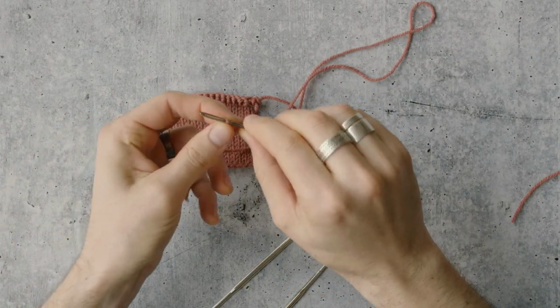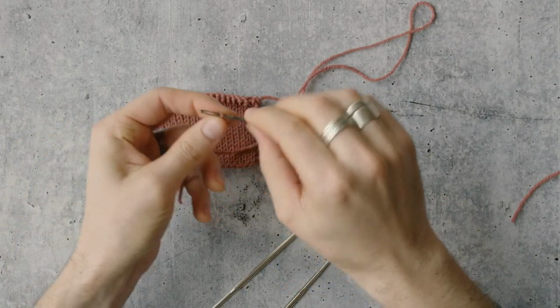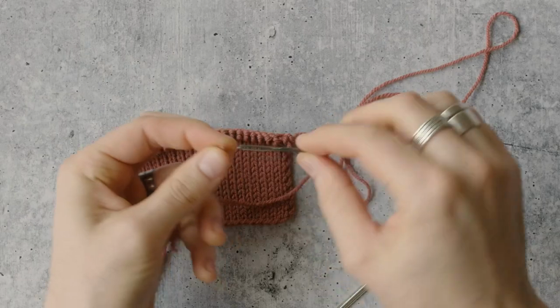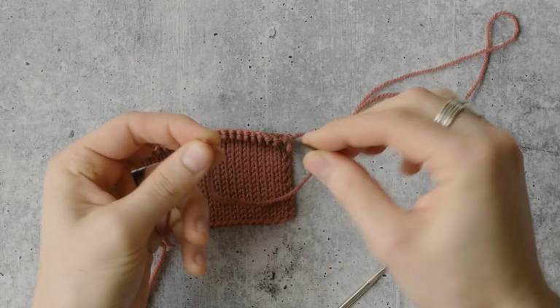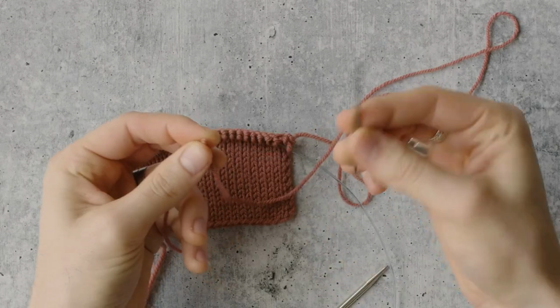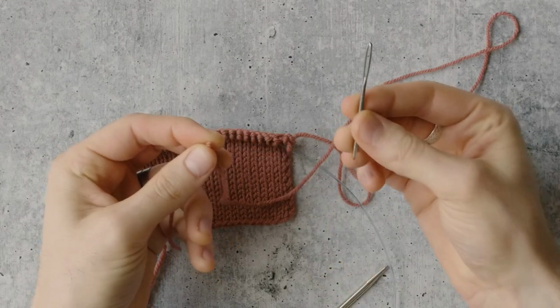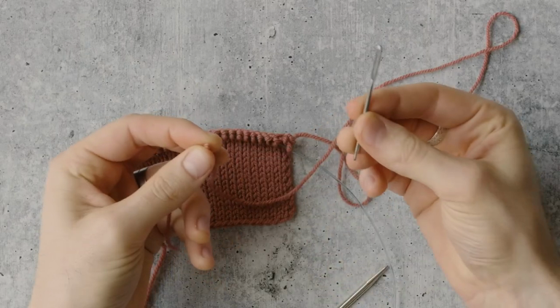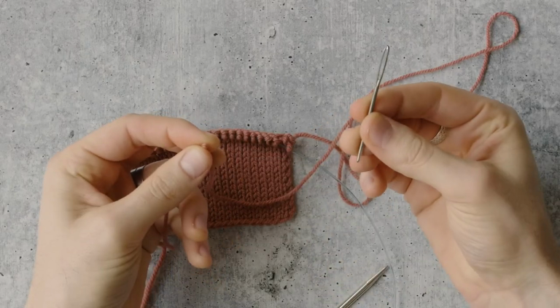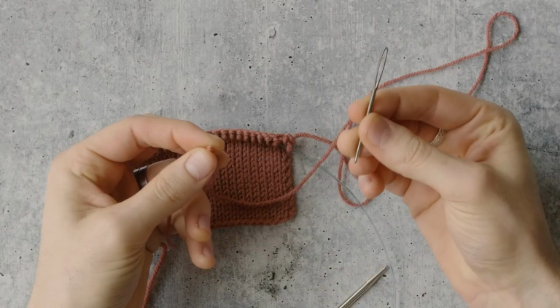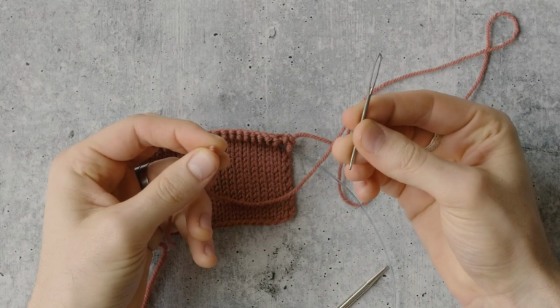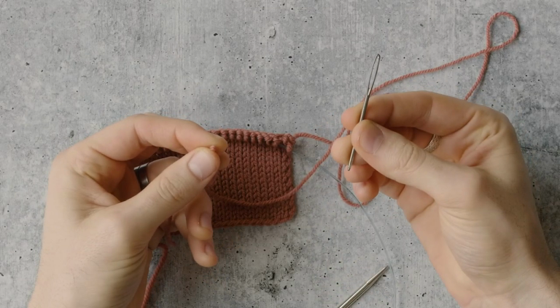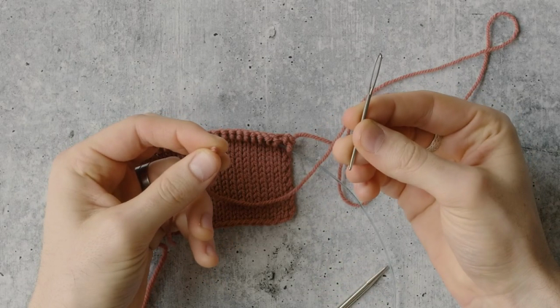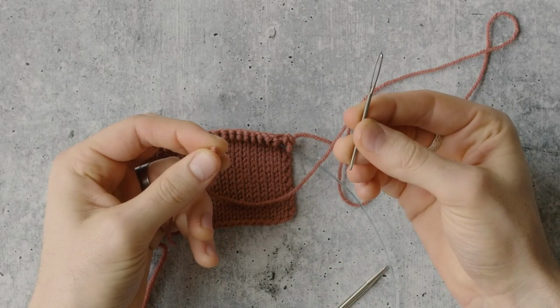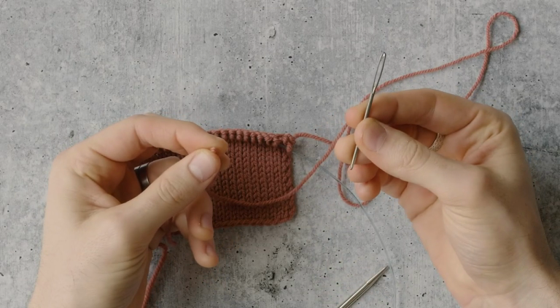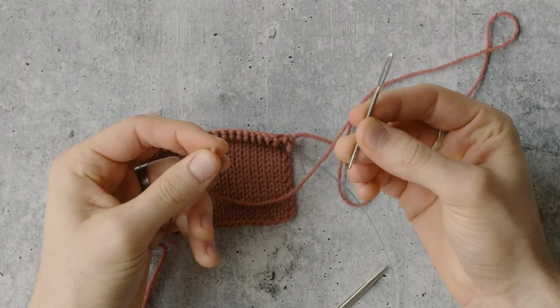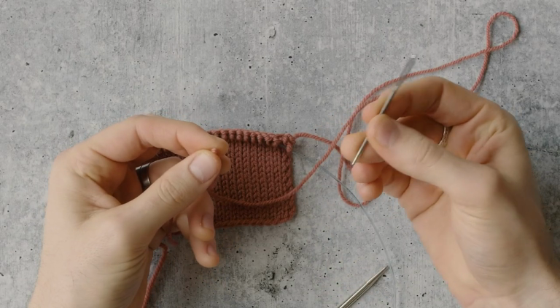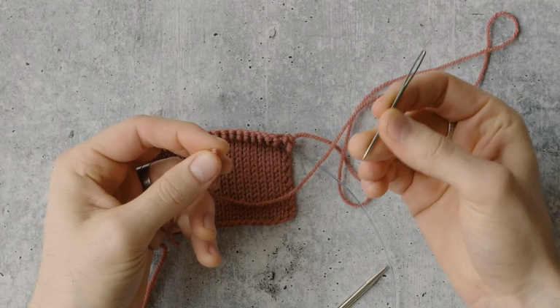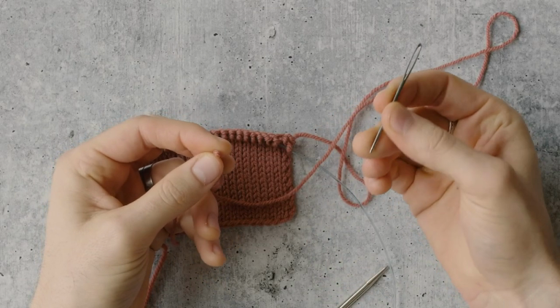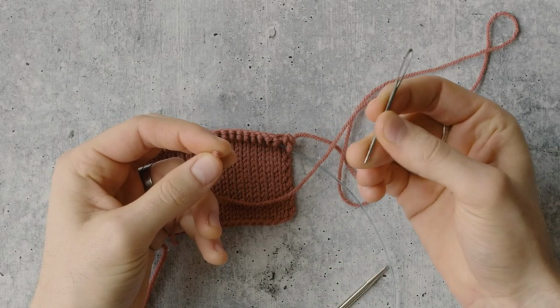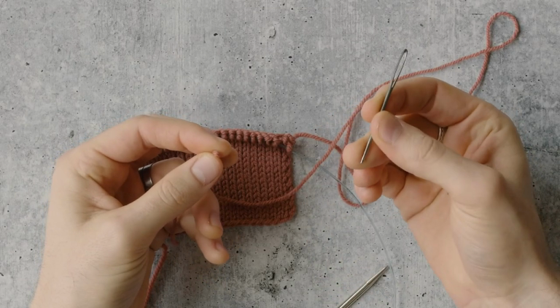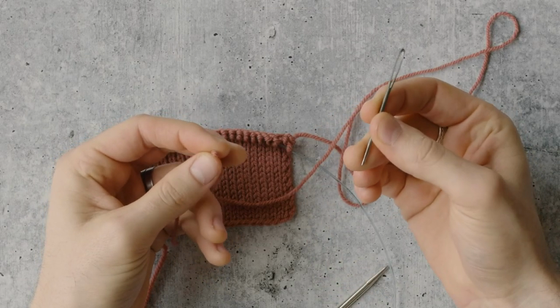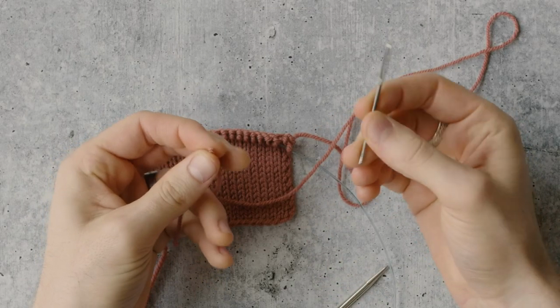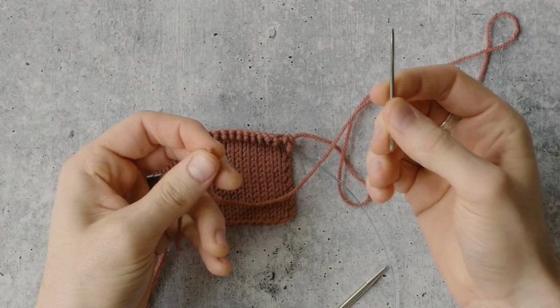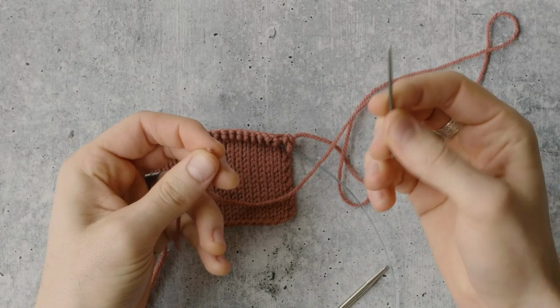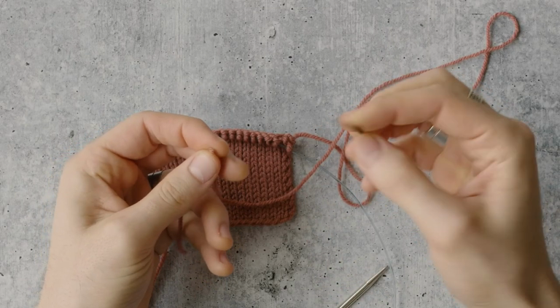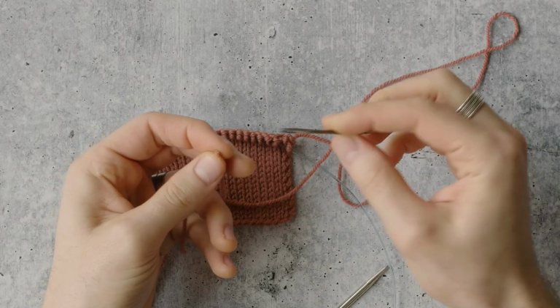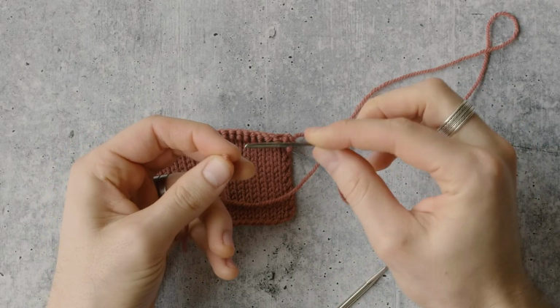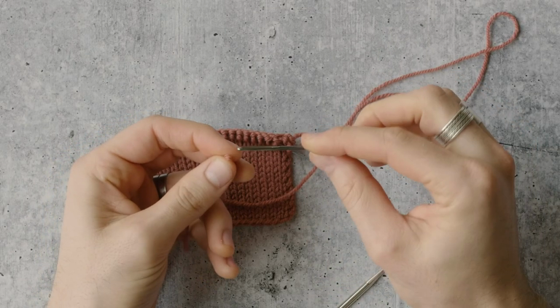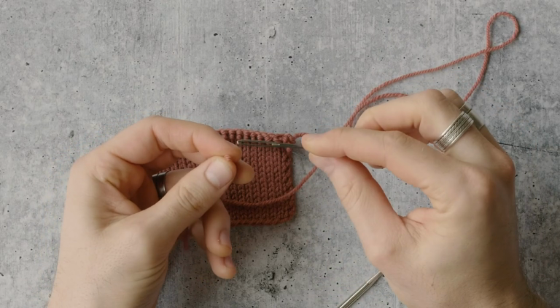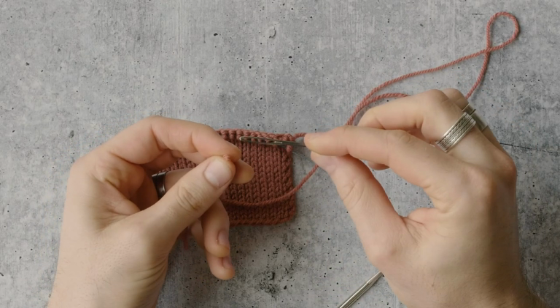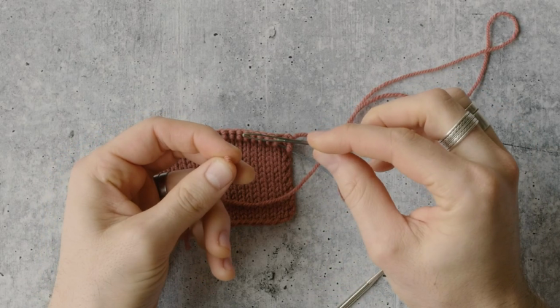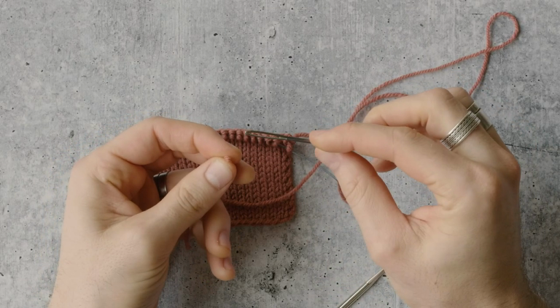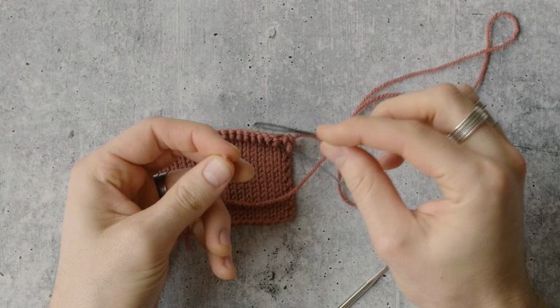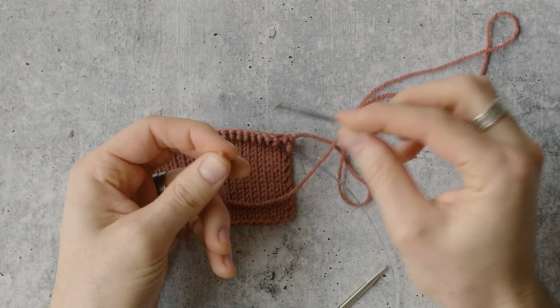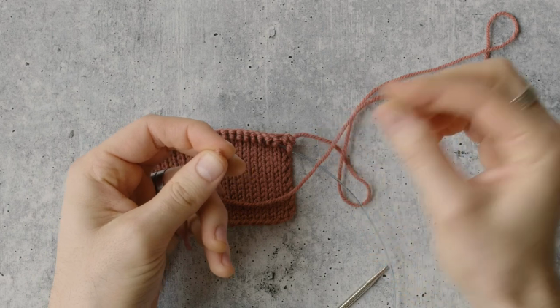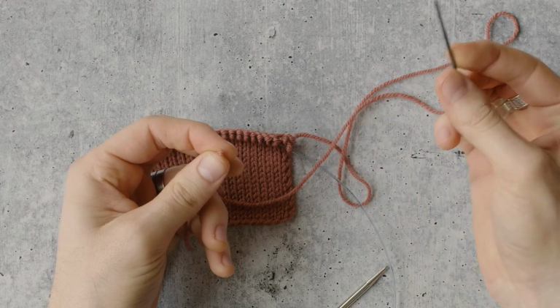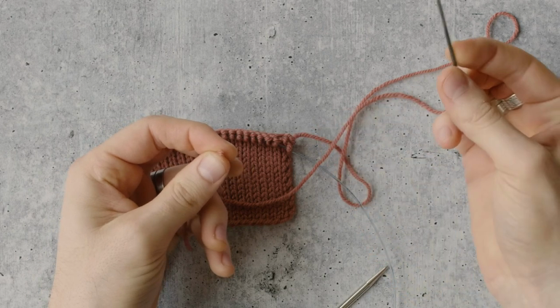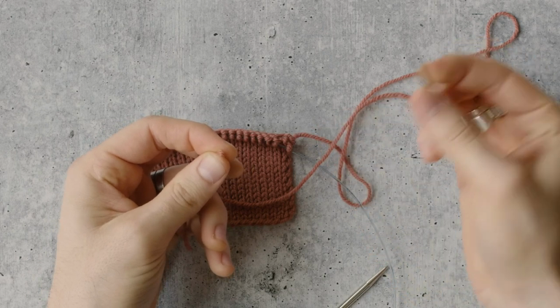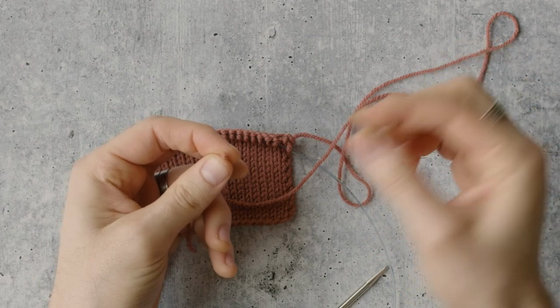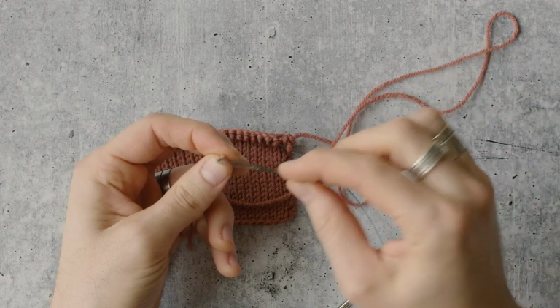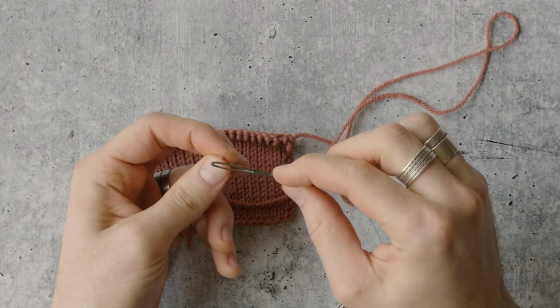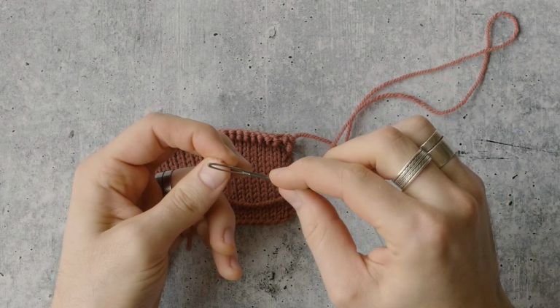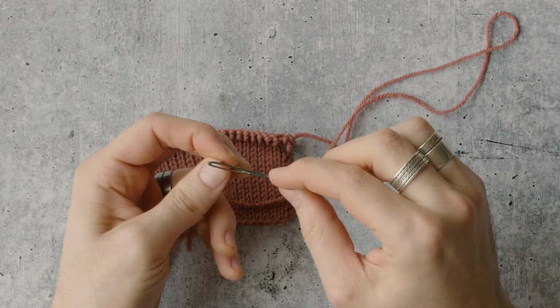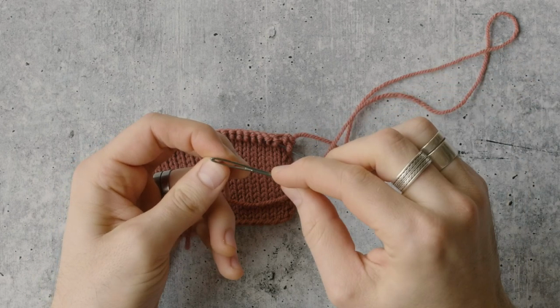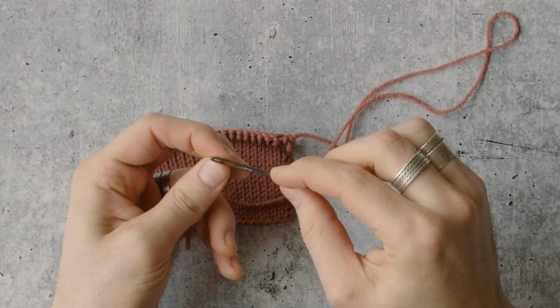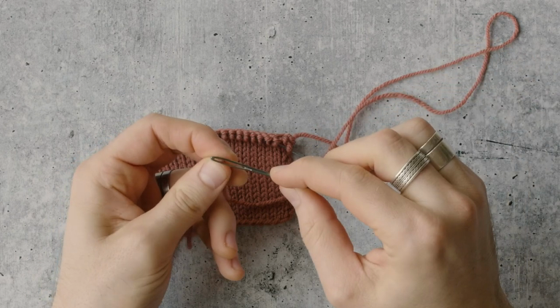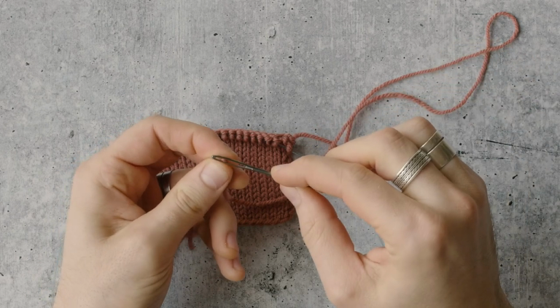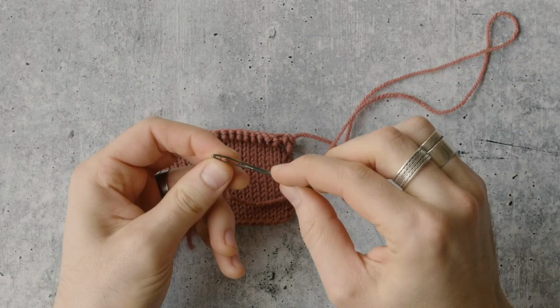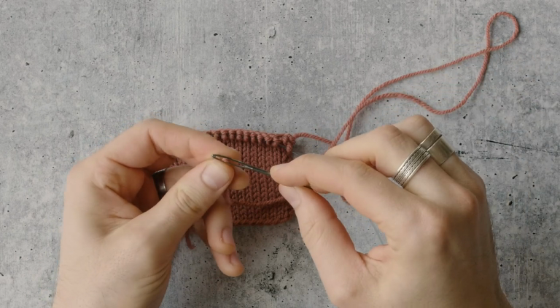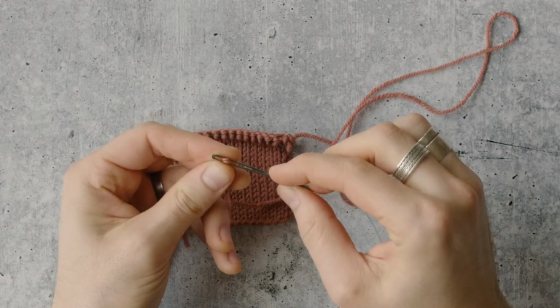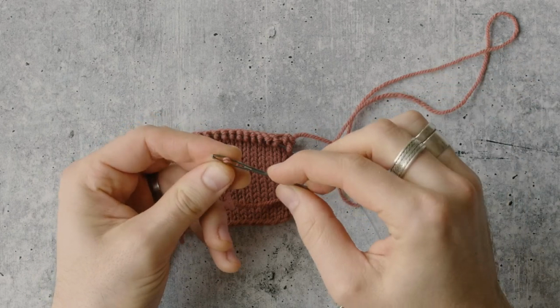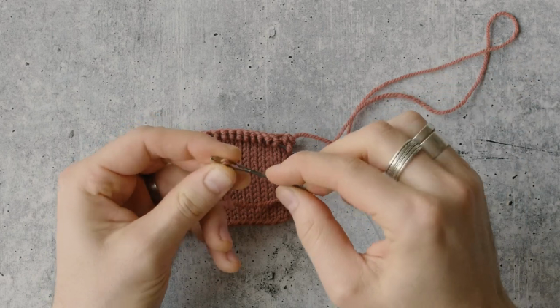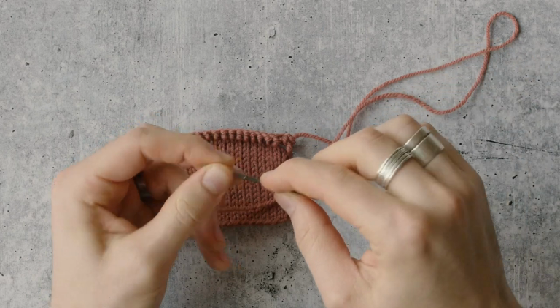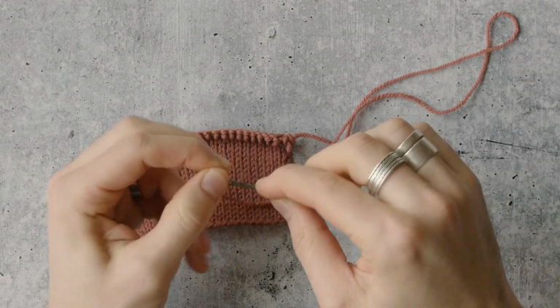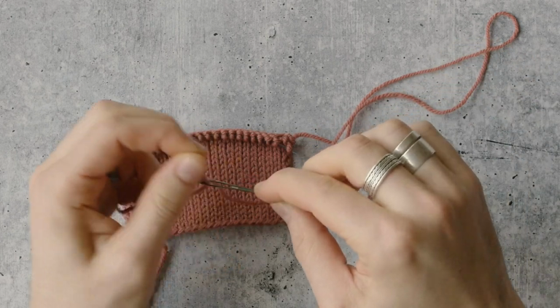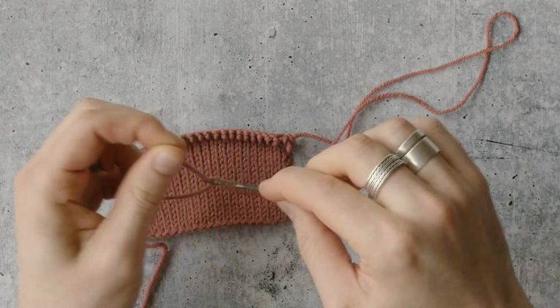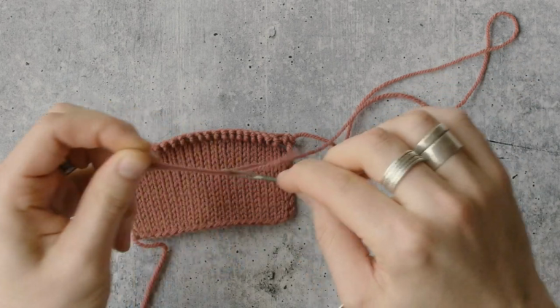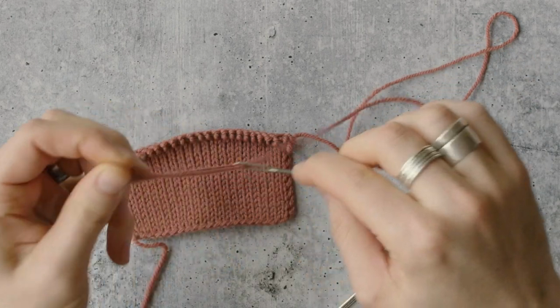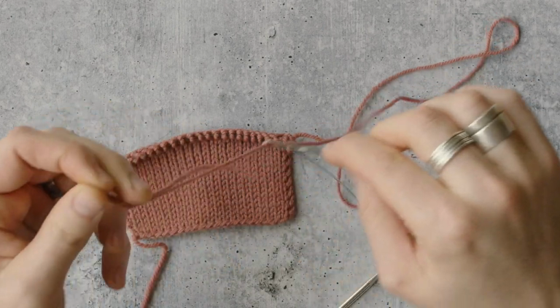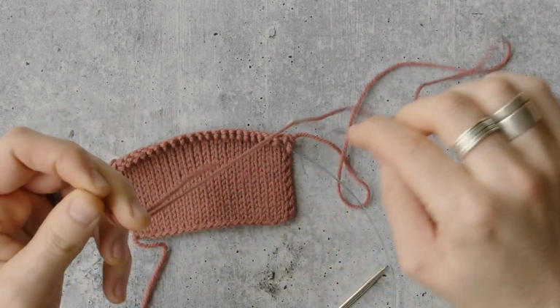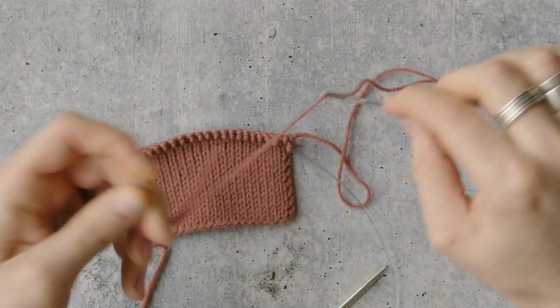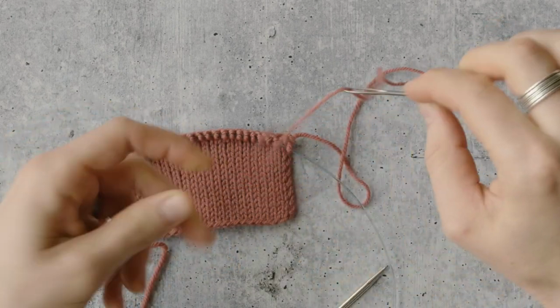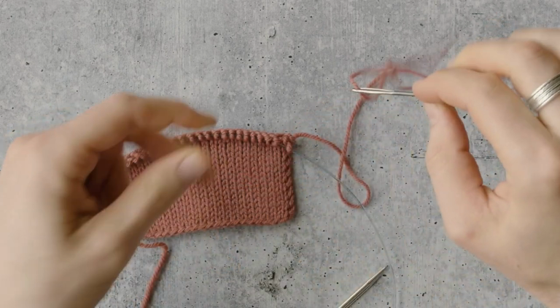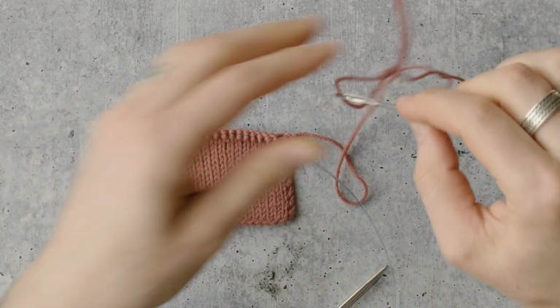So I have a tapestry needle here. A blunt tapestry needle is all you need to work this bind off. Let's thread it up.